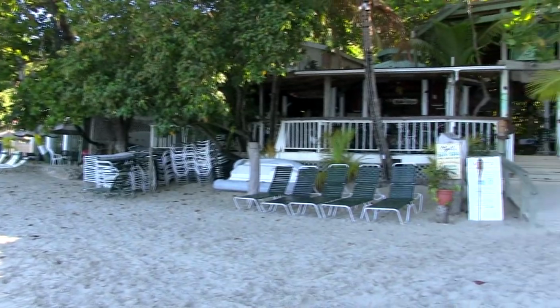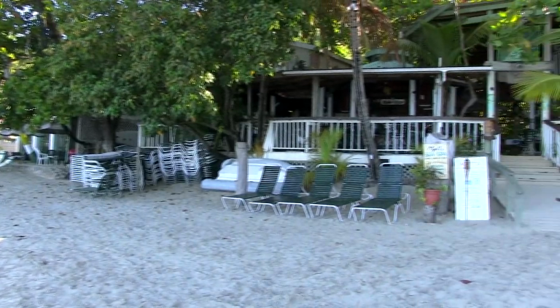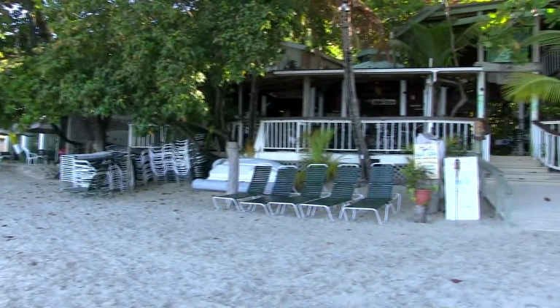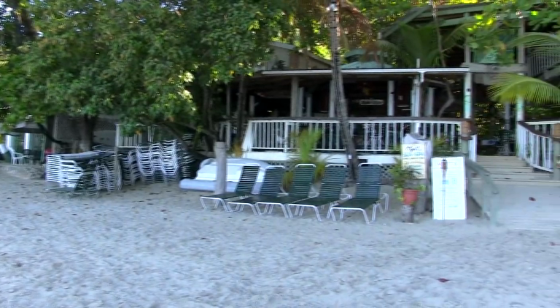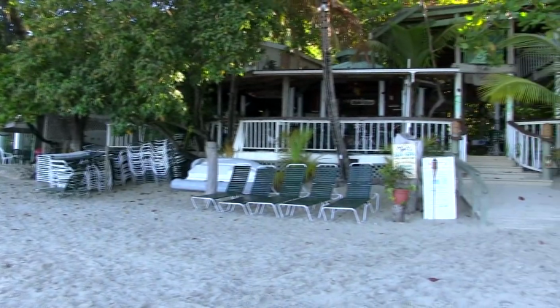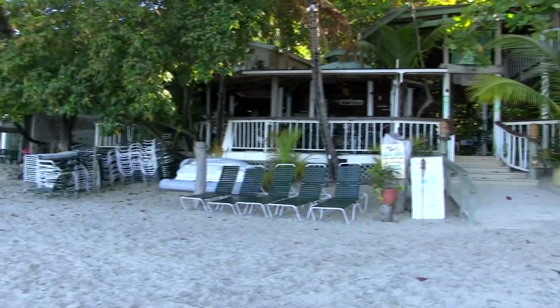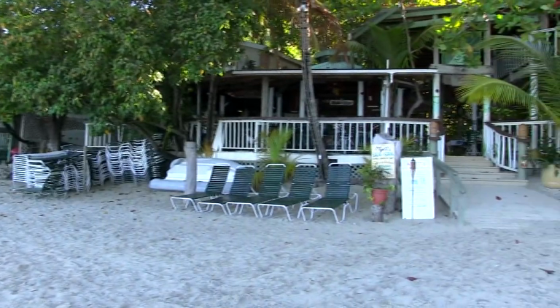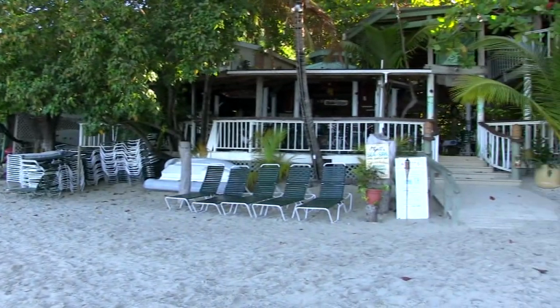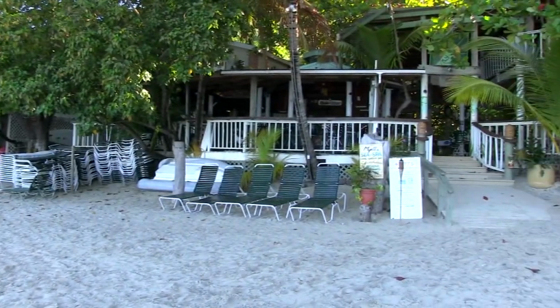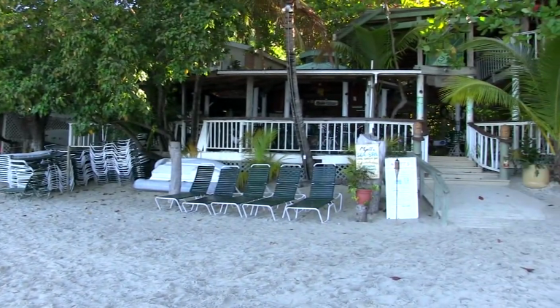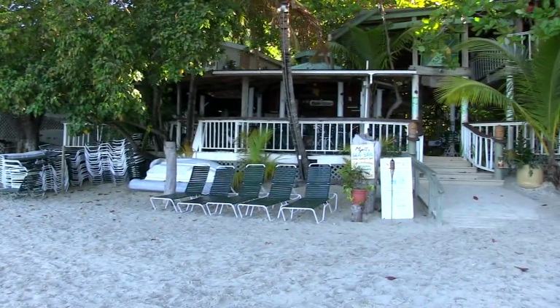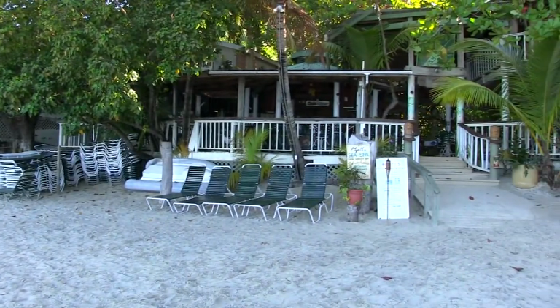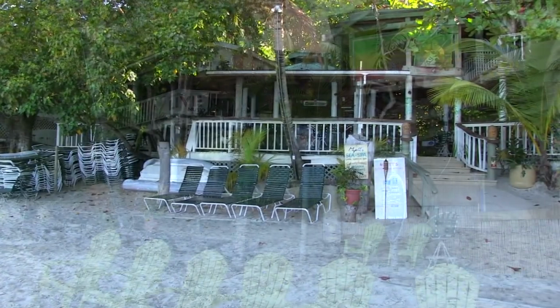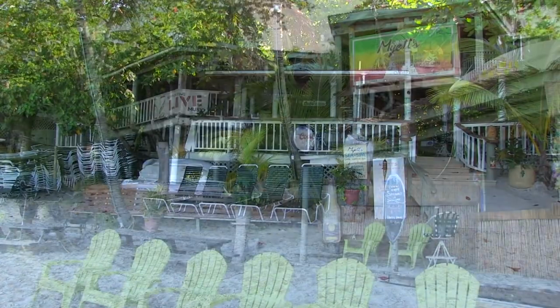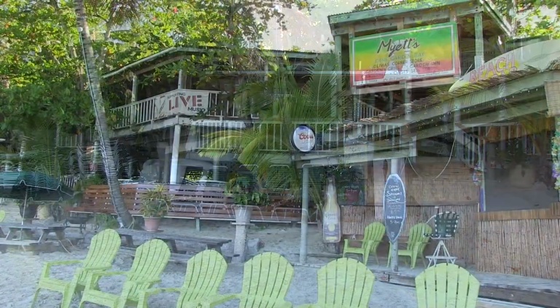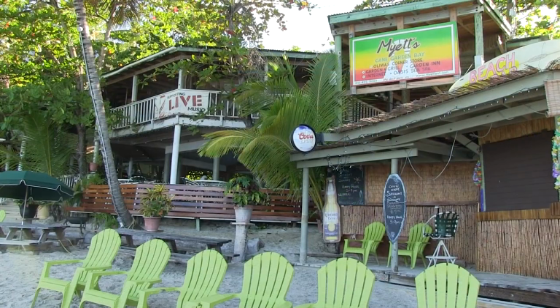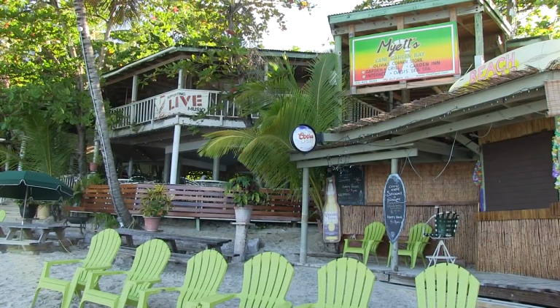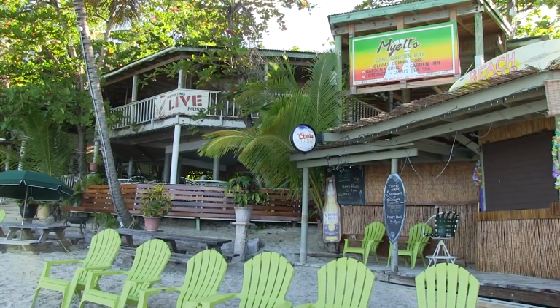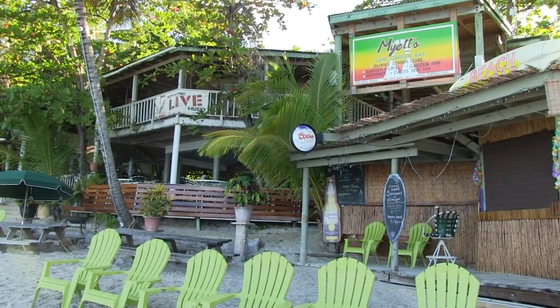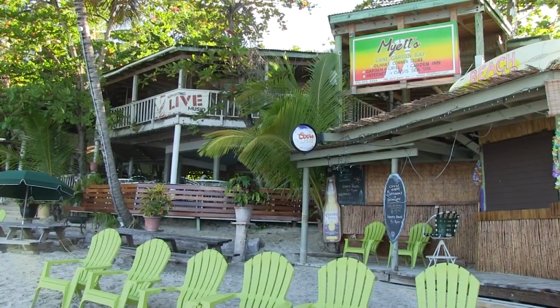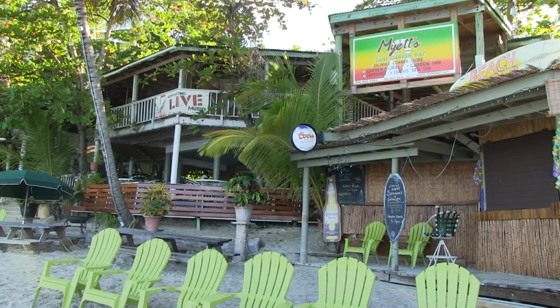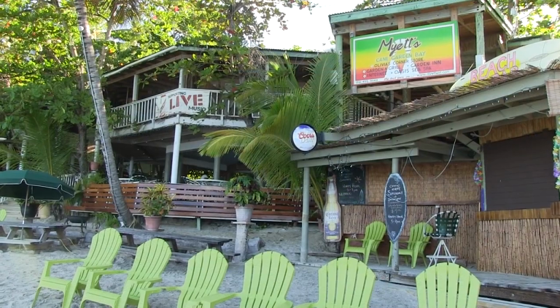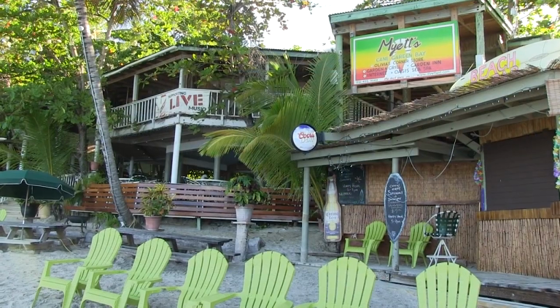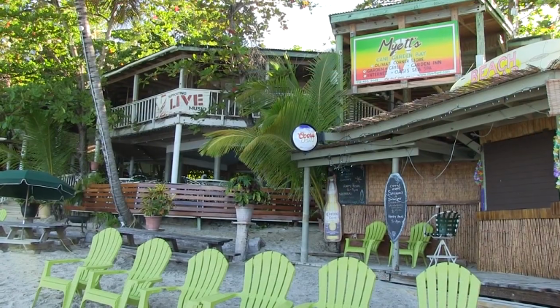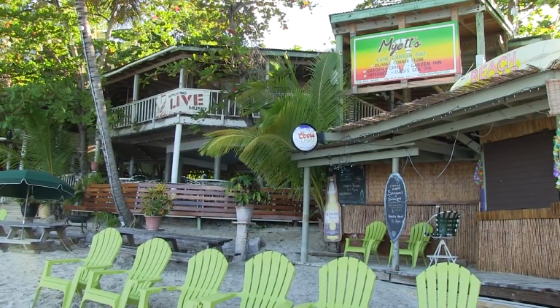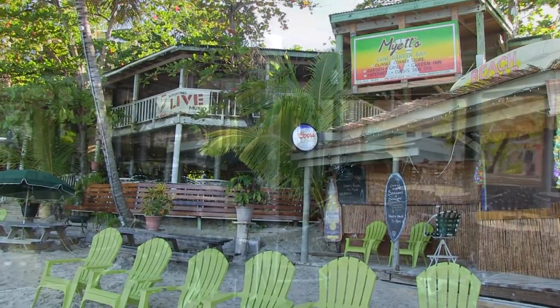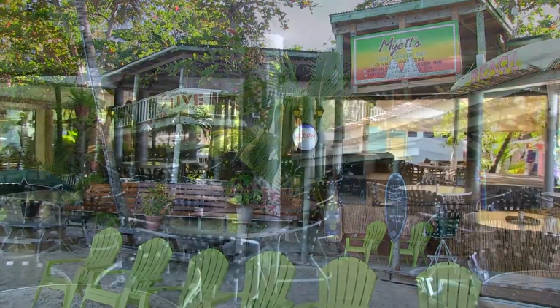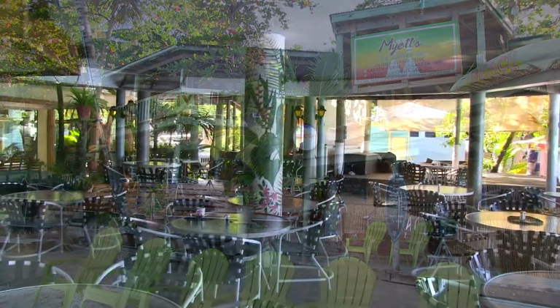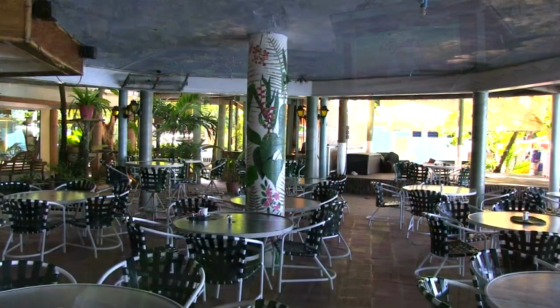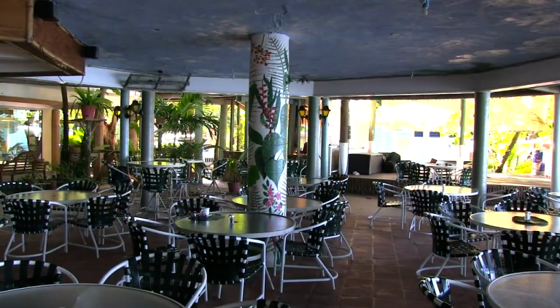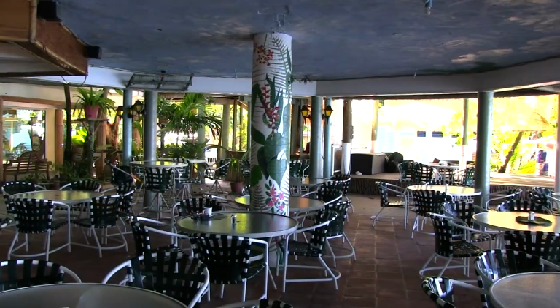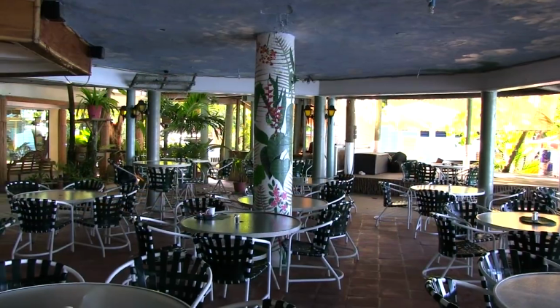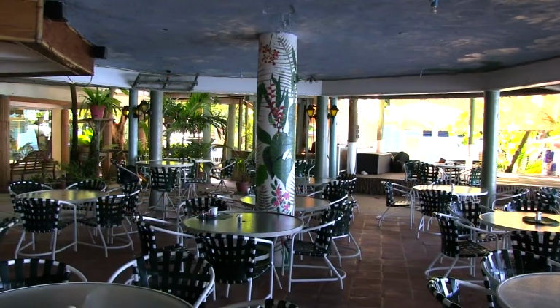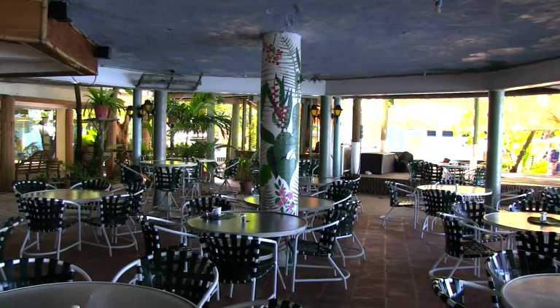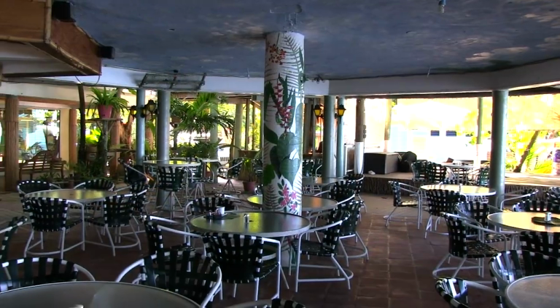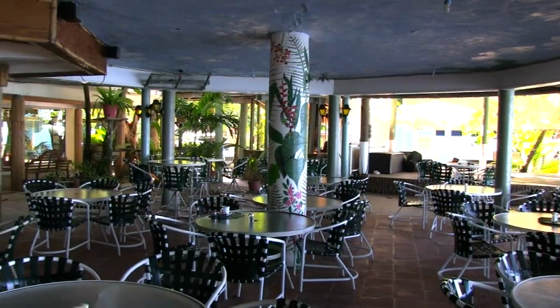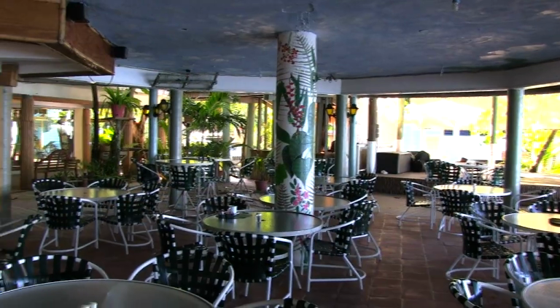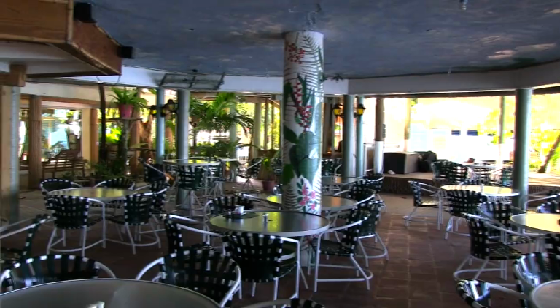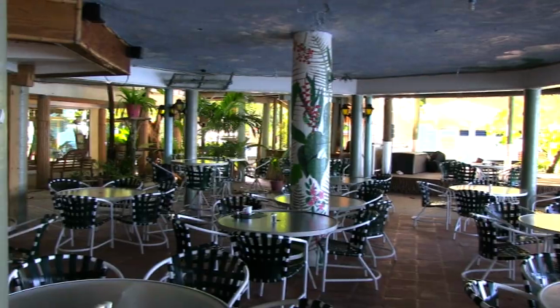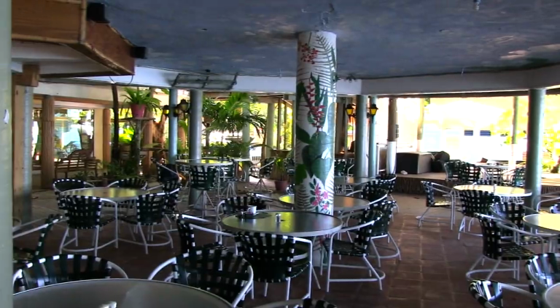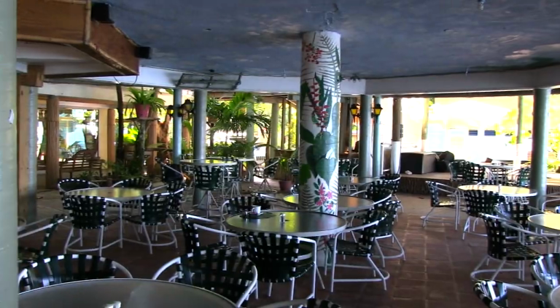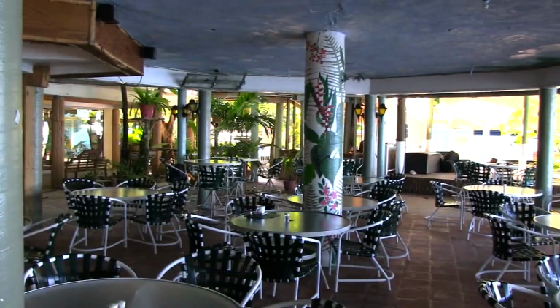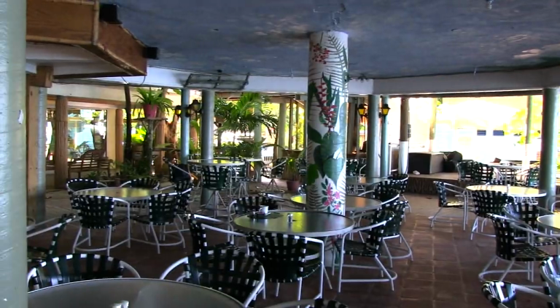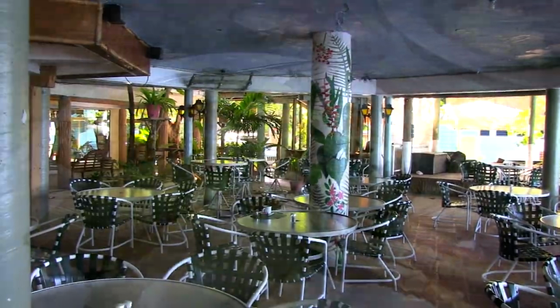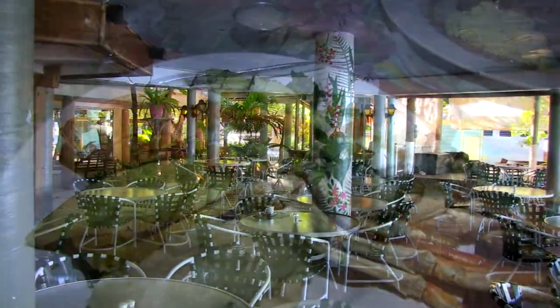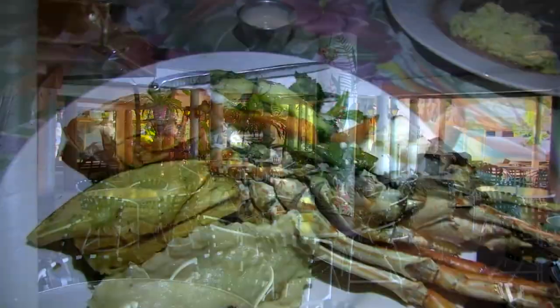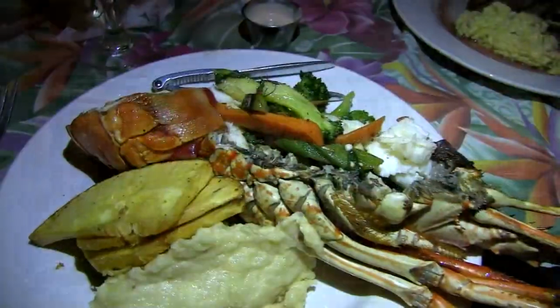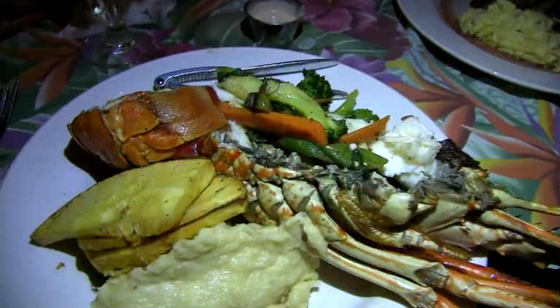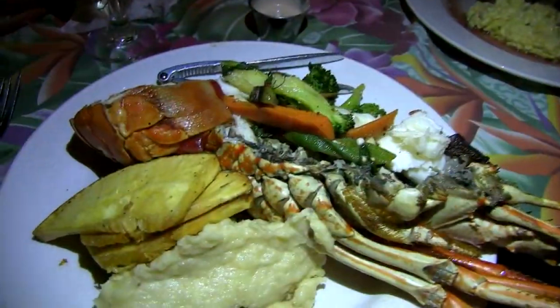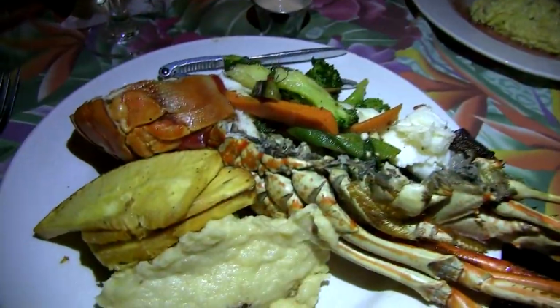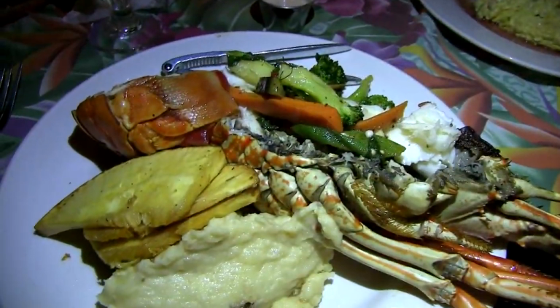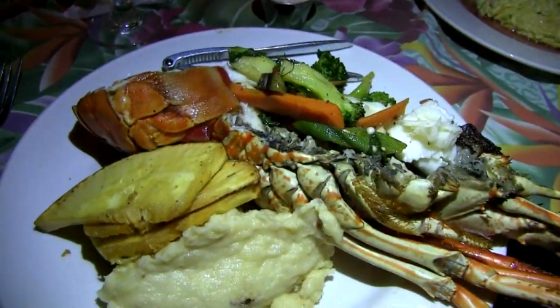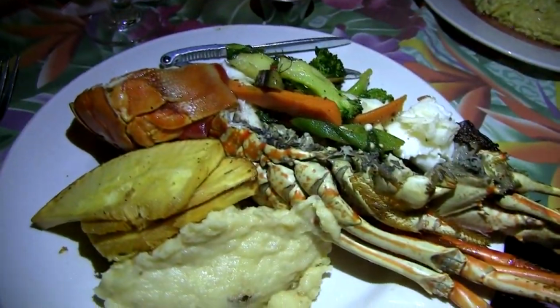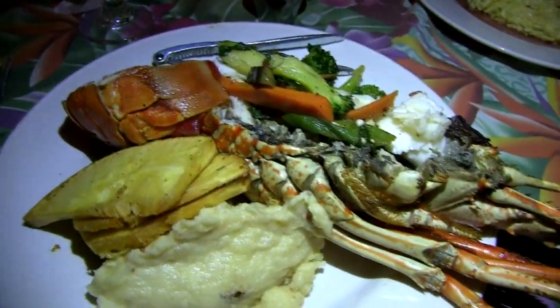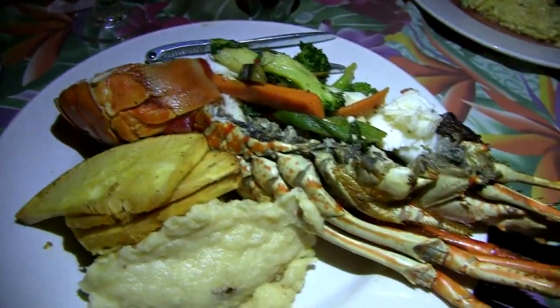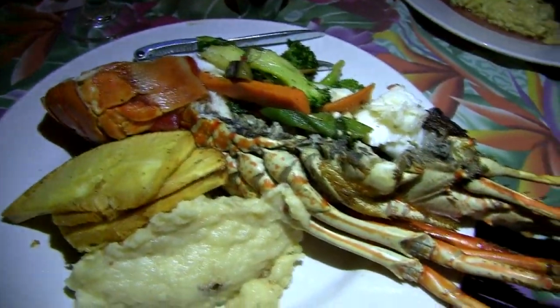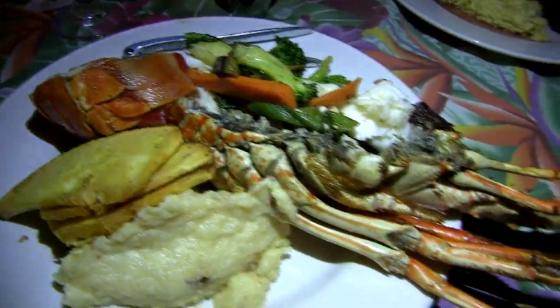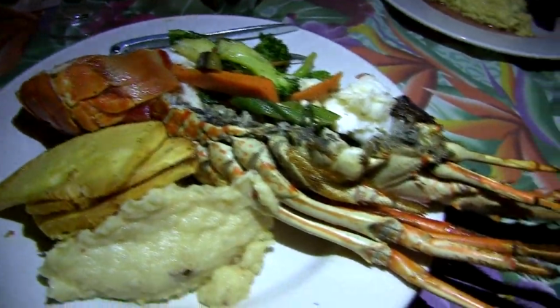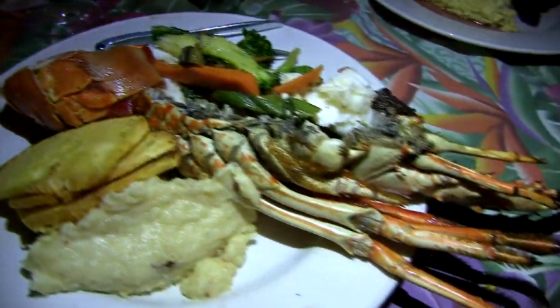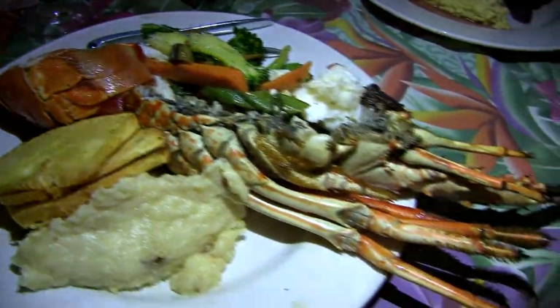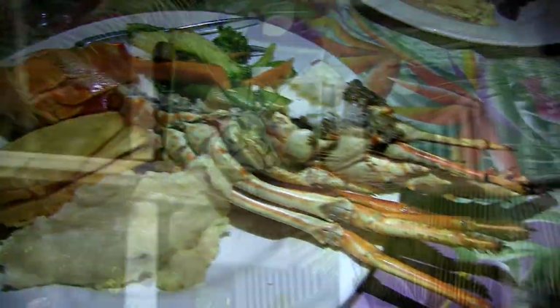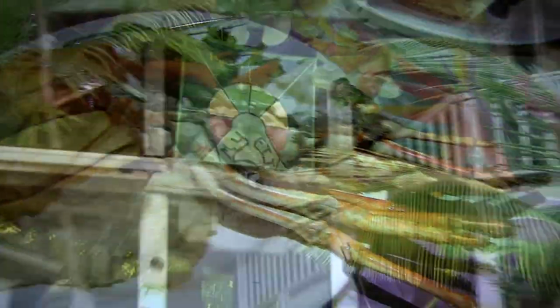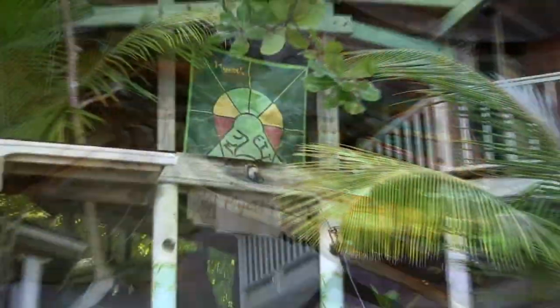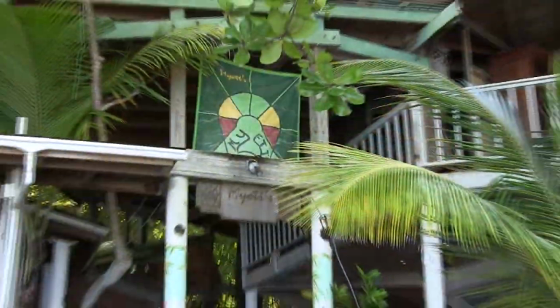For dinner with a side of live music and a beachside view, head to Mayat's Garden and Grill Restaurant, where you can get some of the best local Caribbean cuisine around.